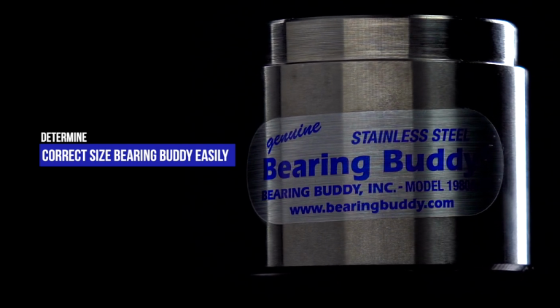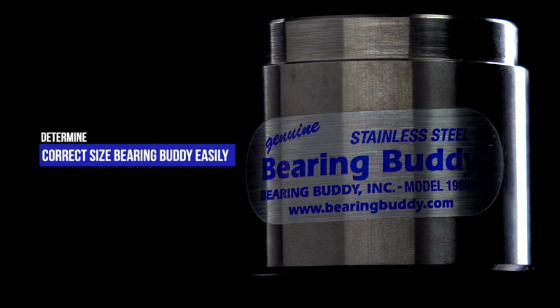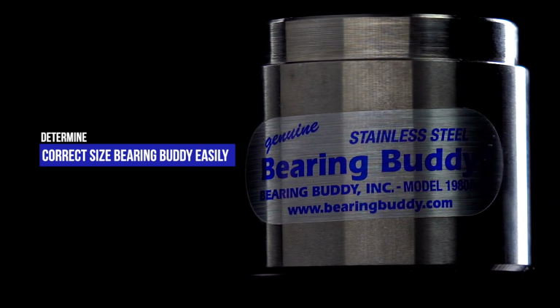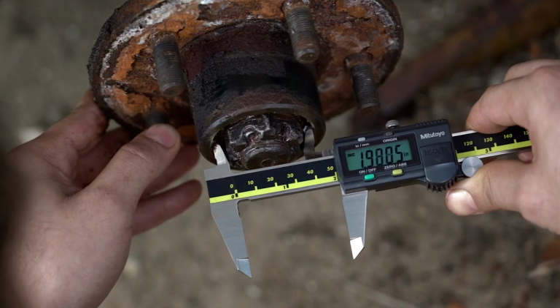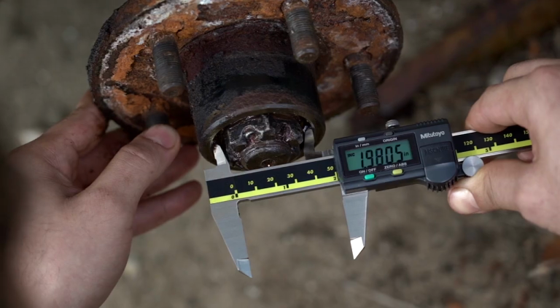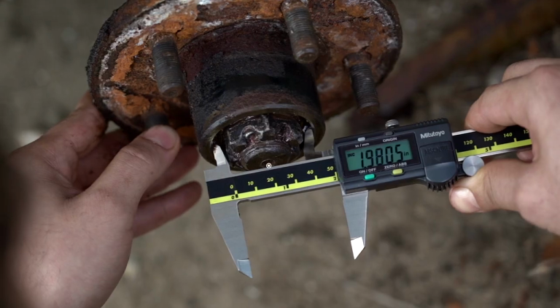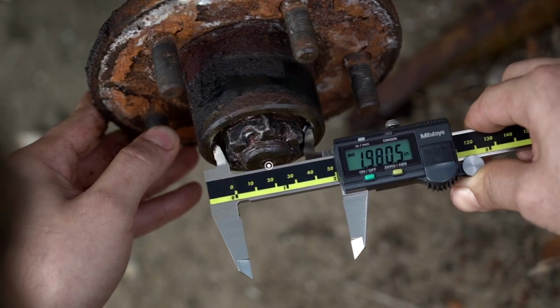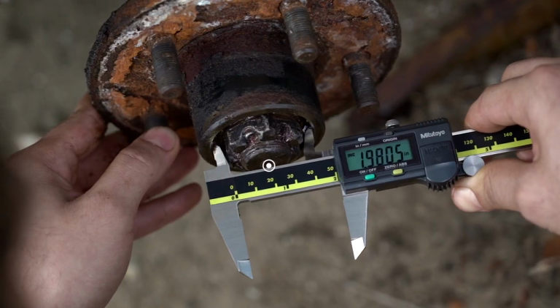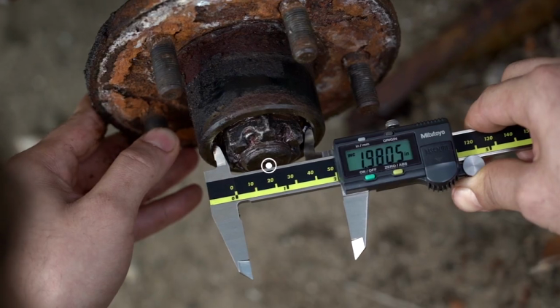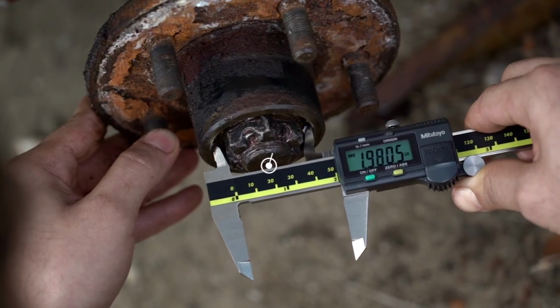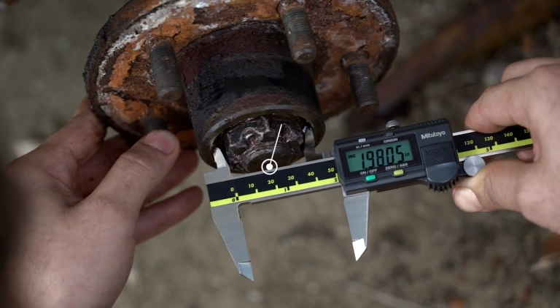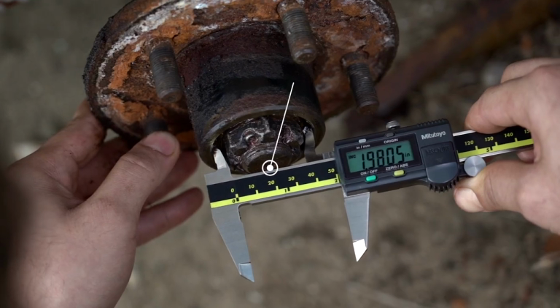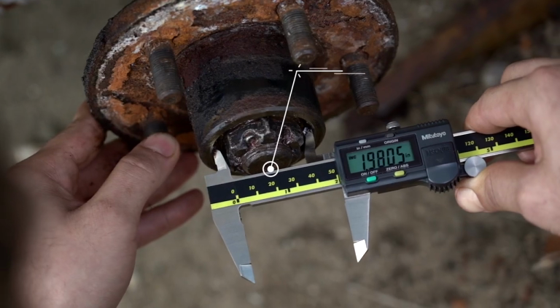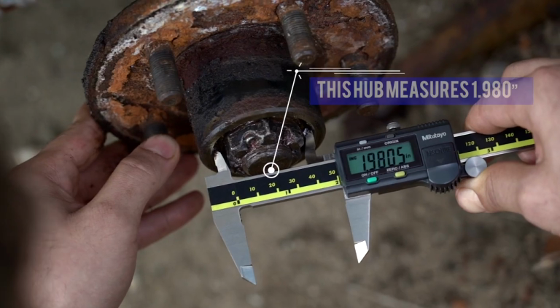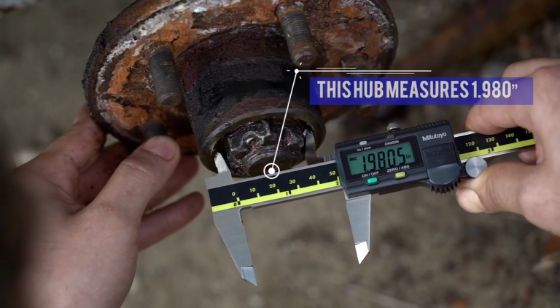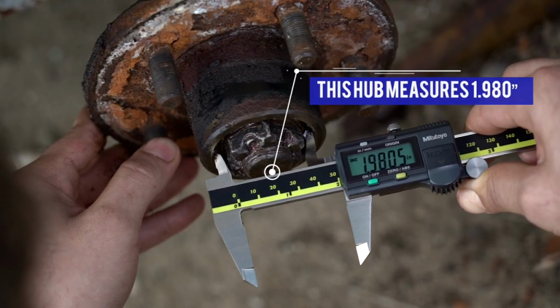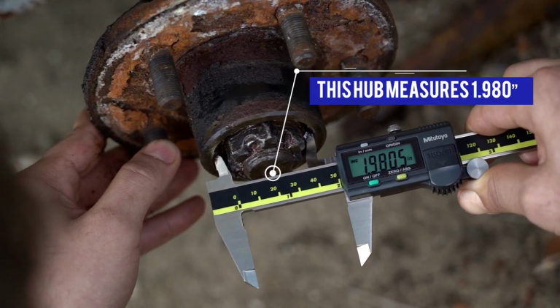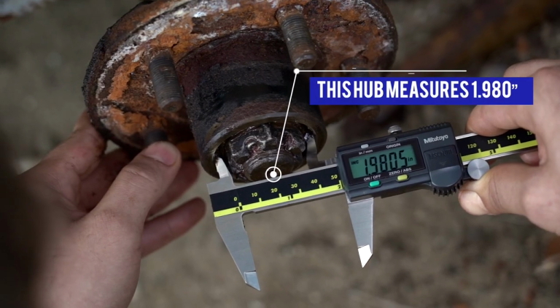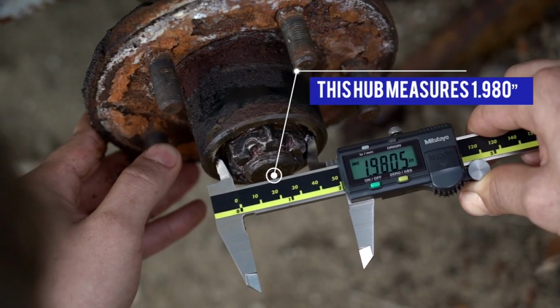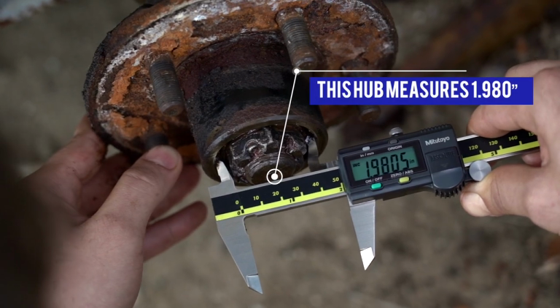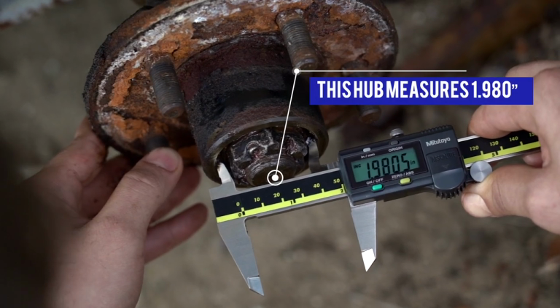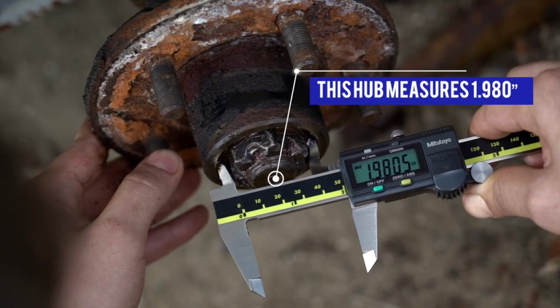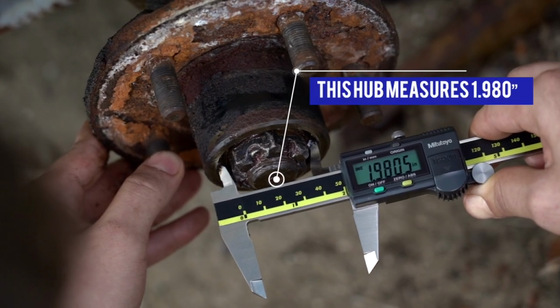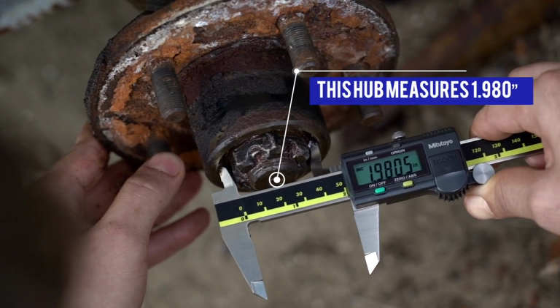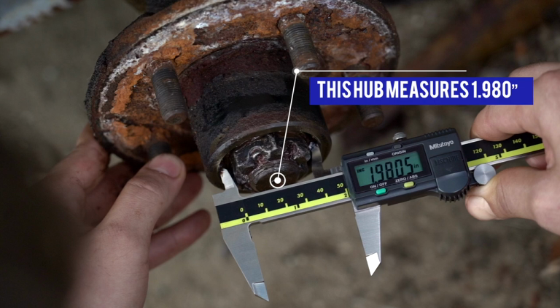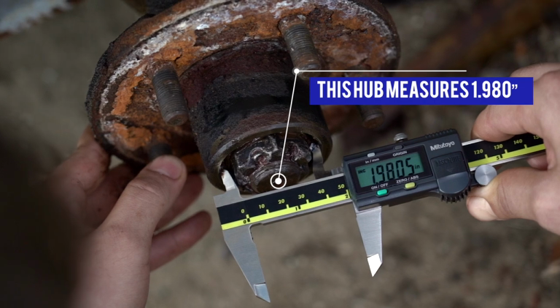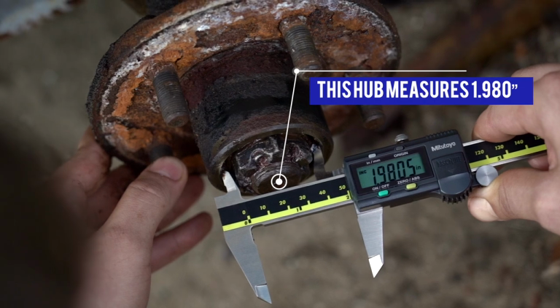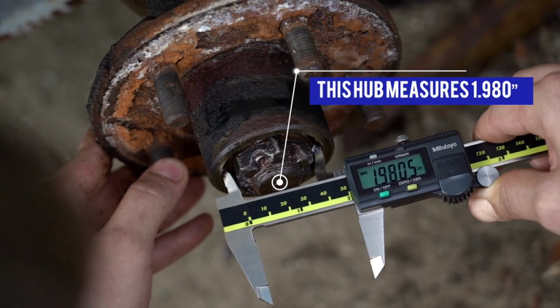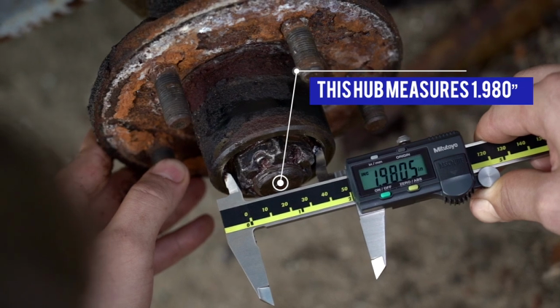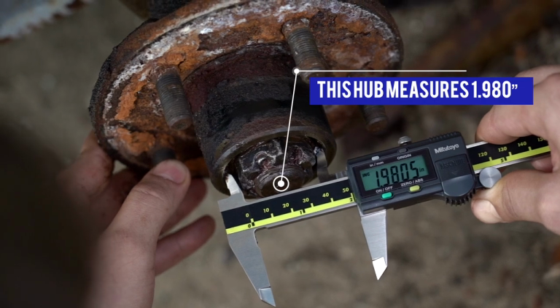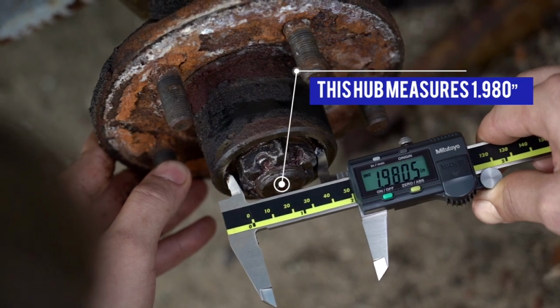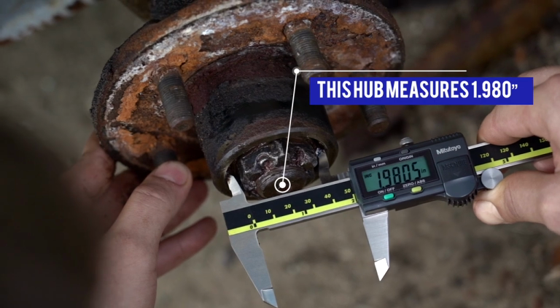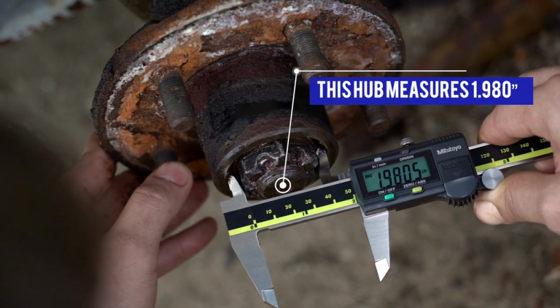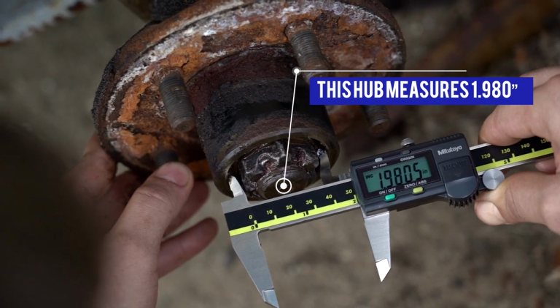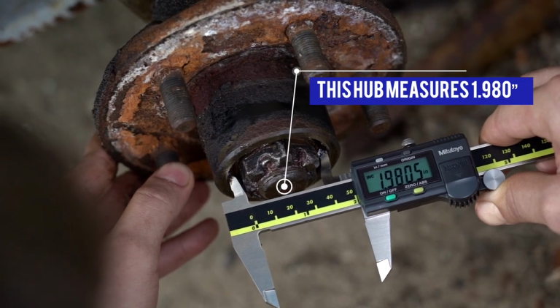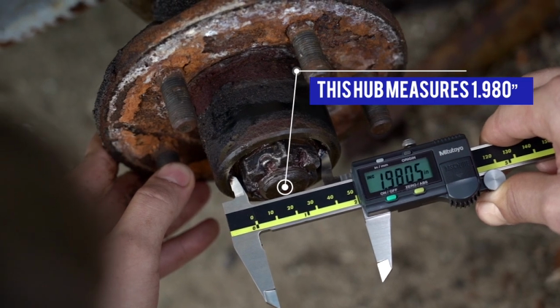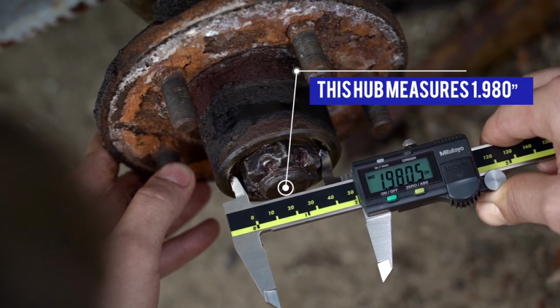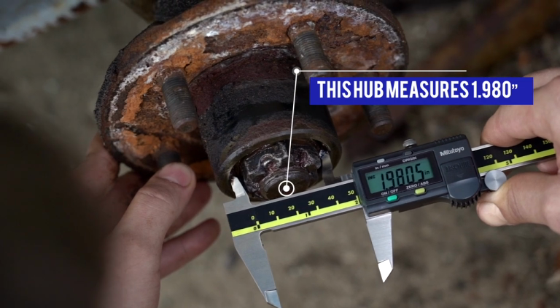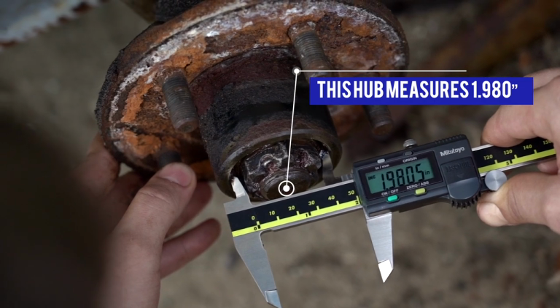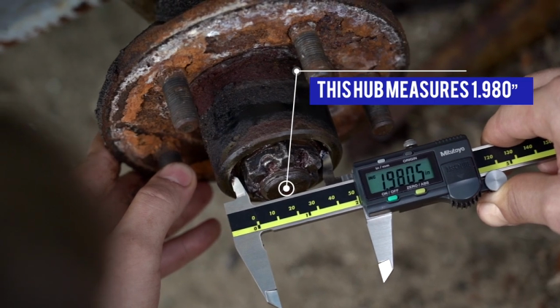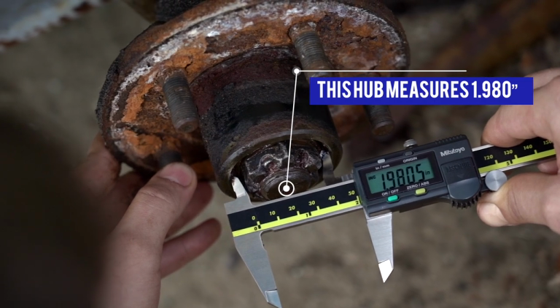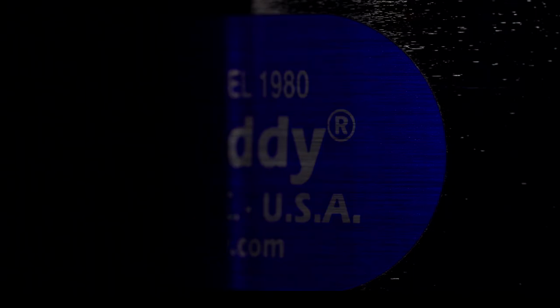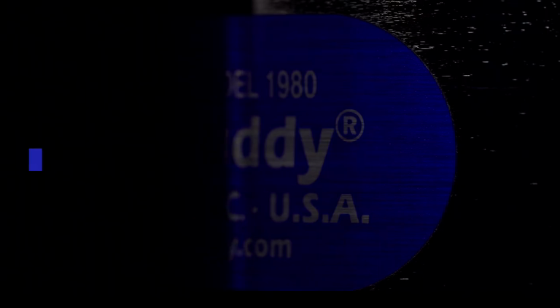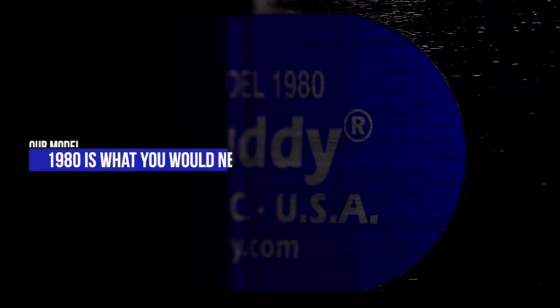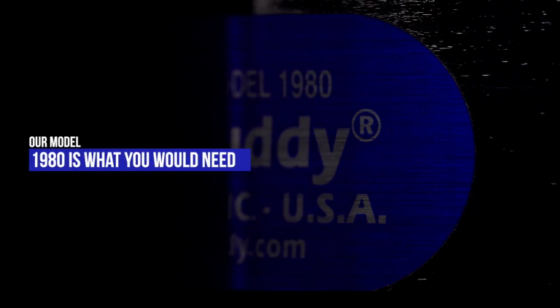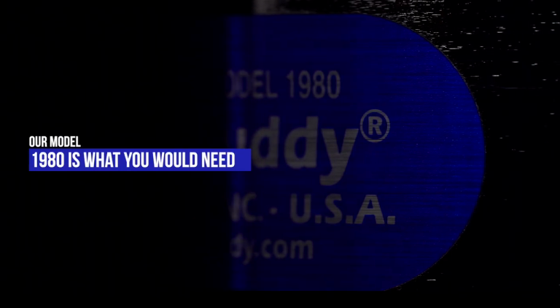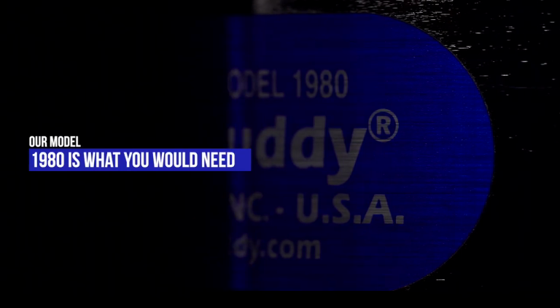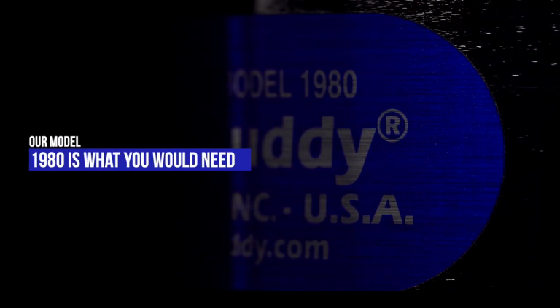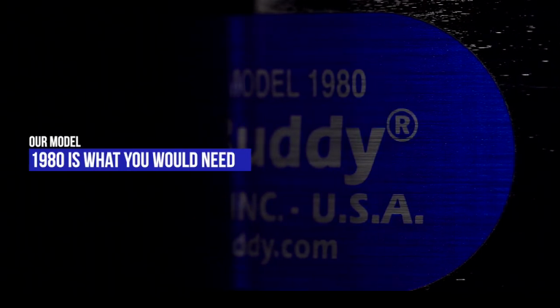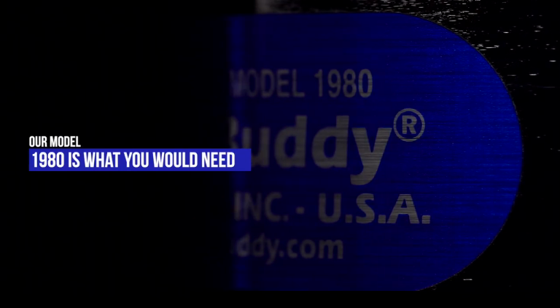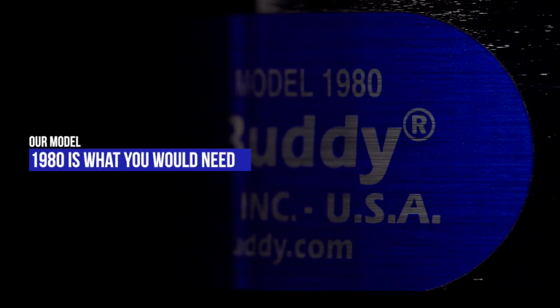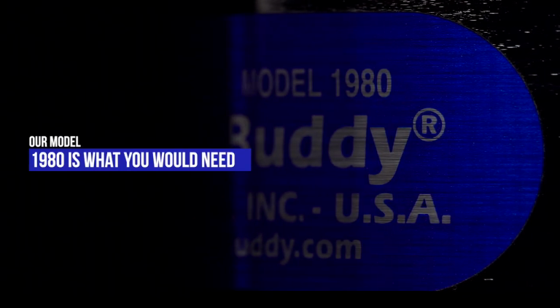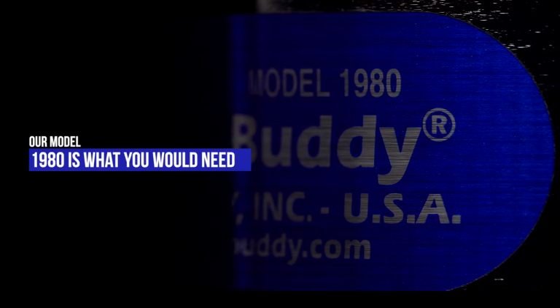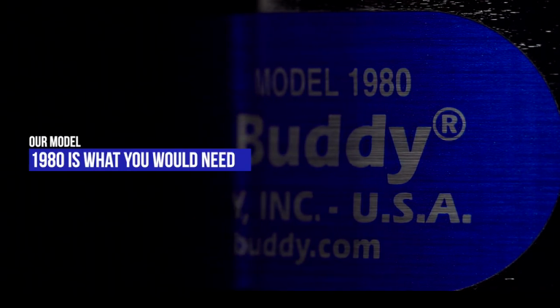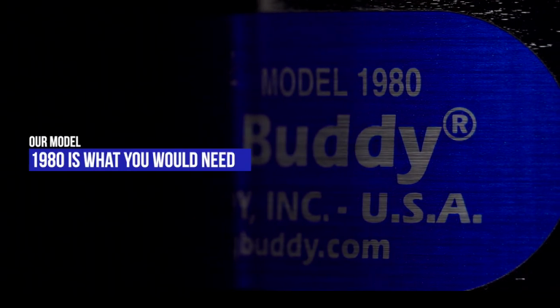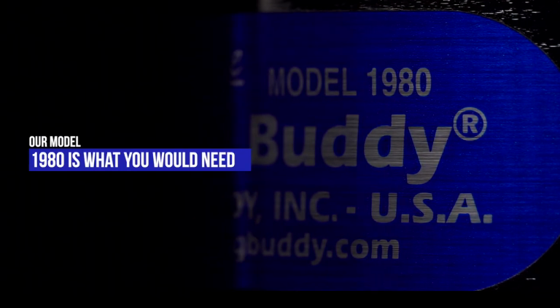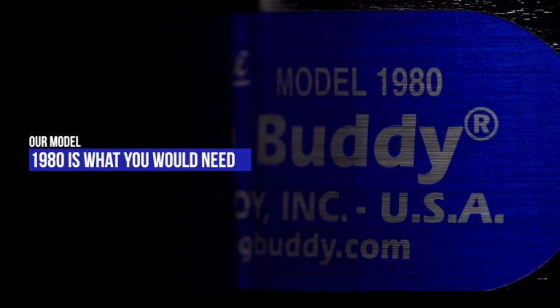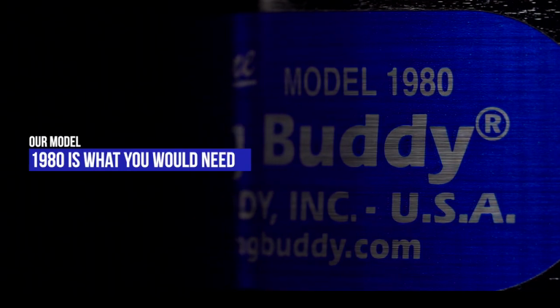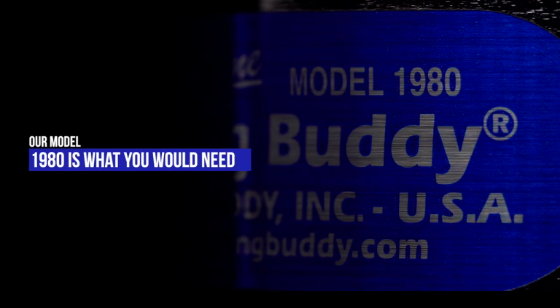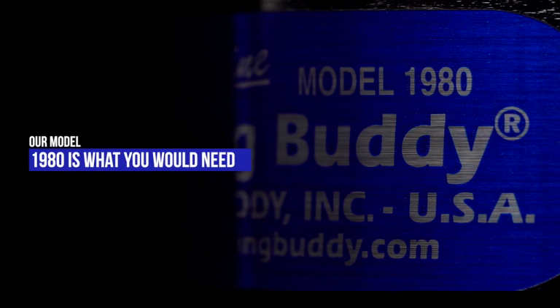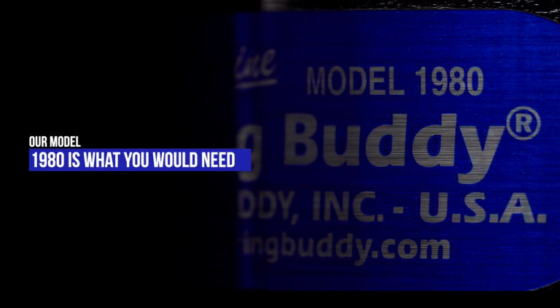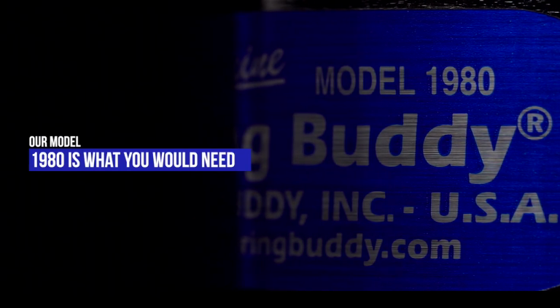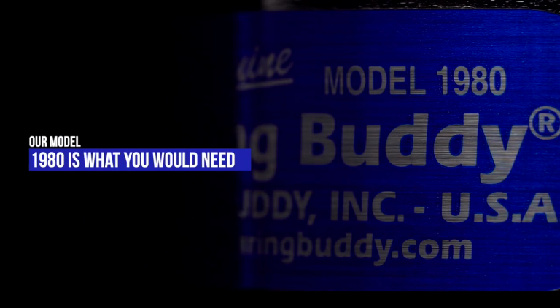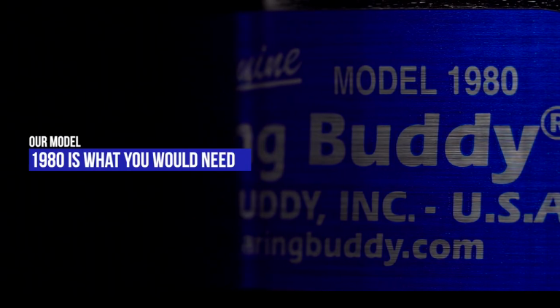For example, this hub measurement is 1.980 of an inch, so our model 1980 is what you would need.